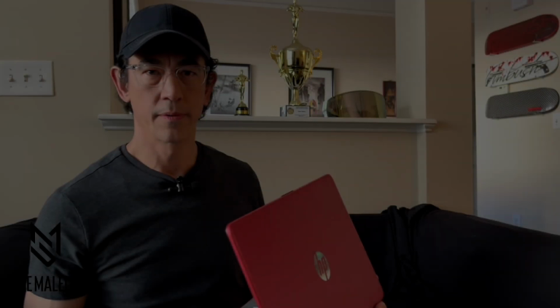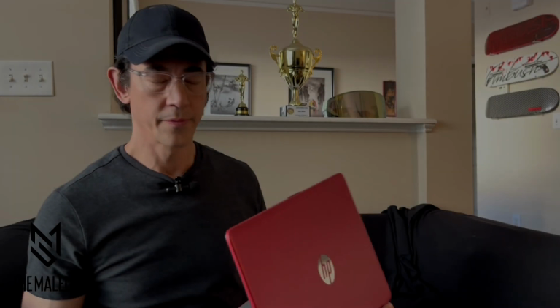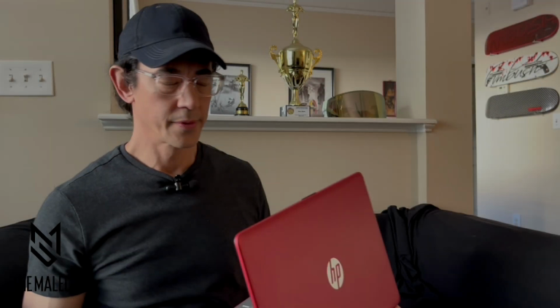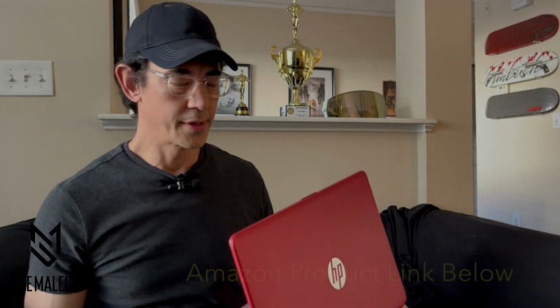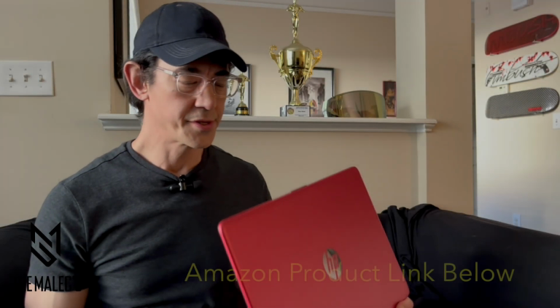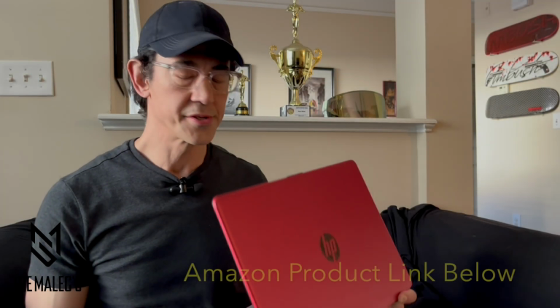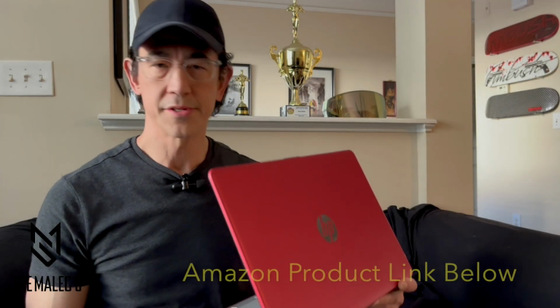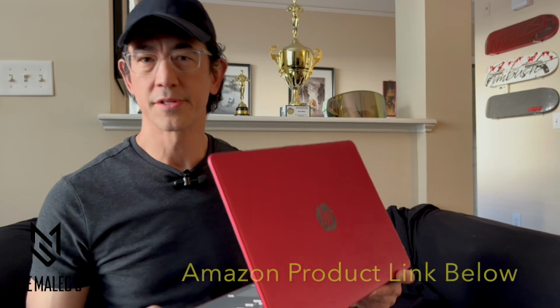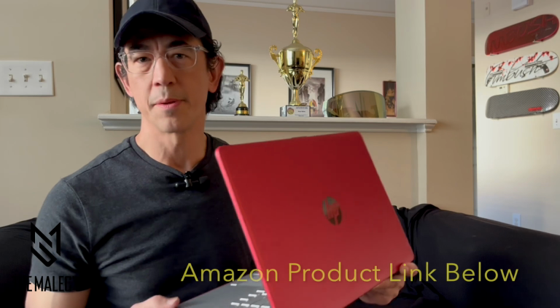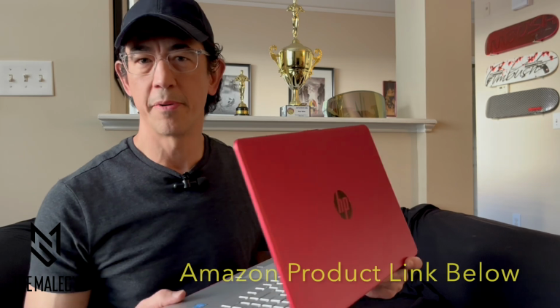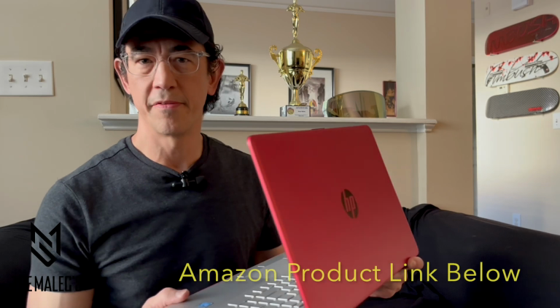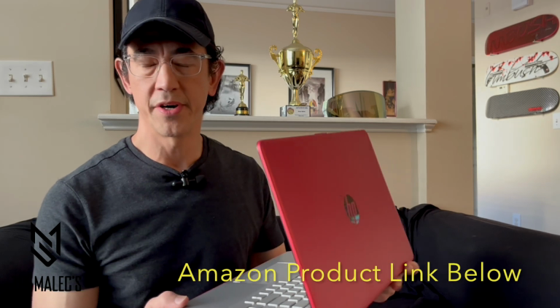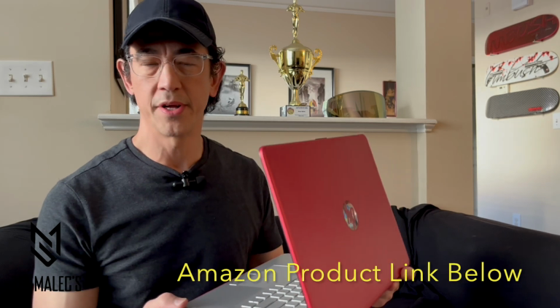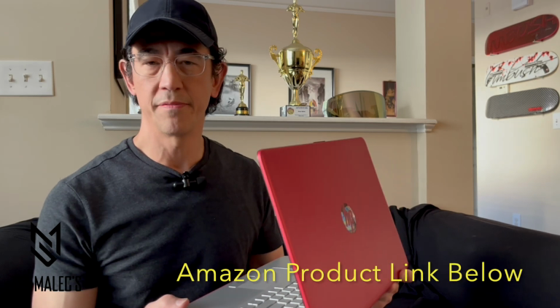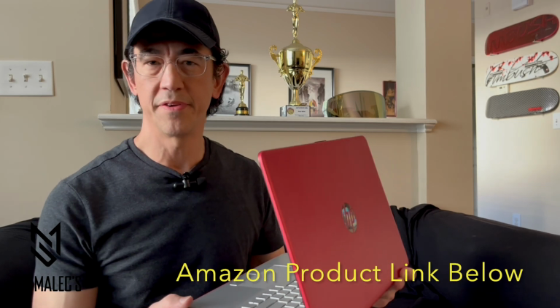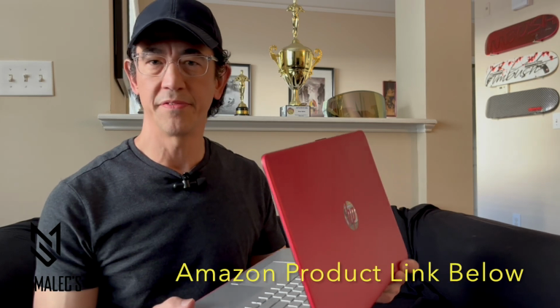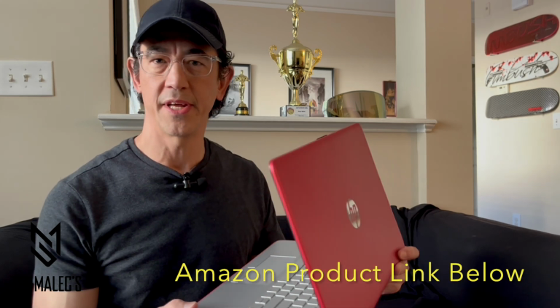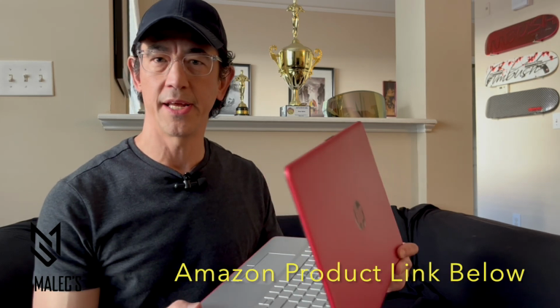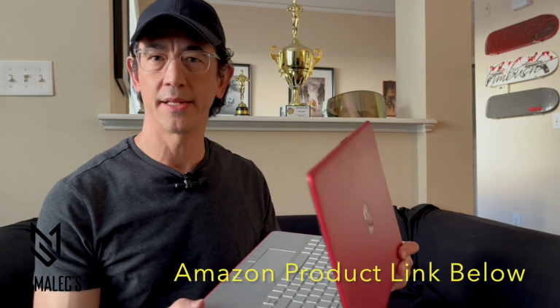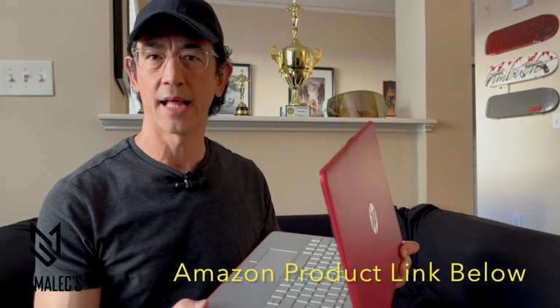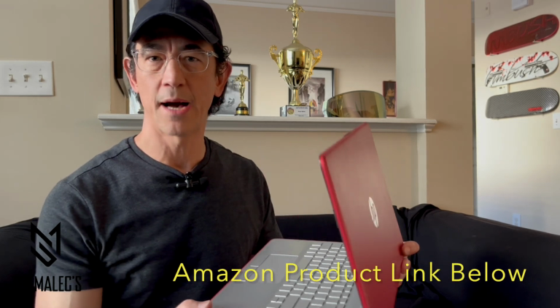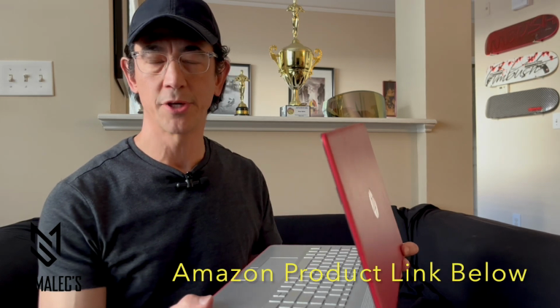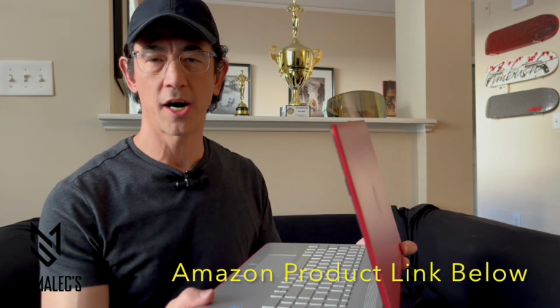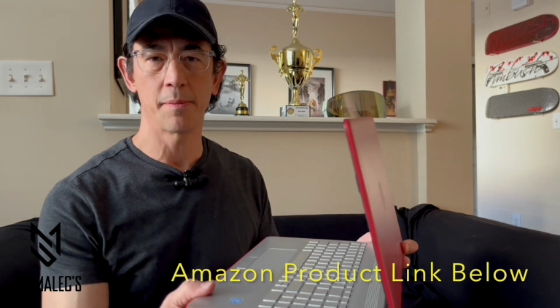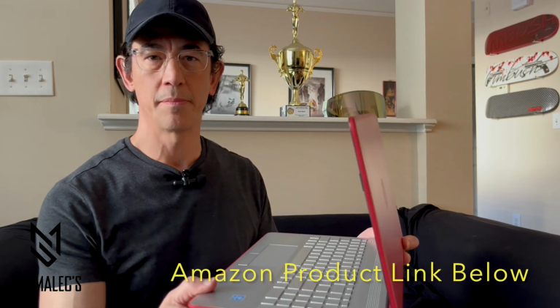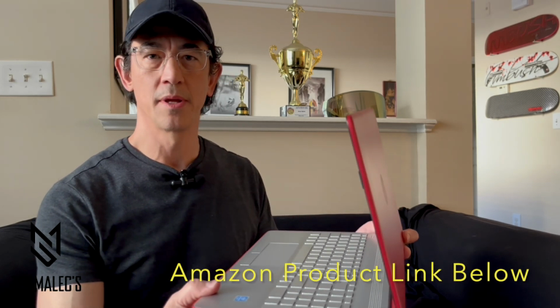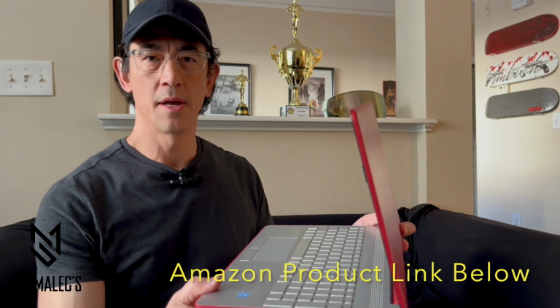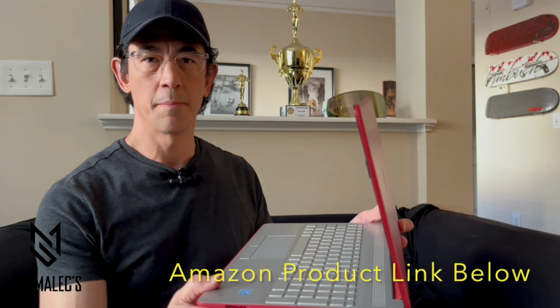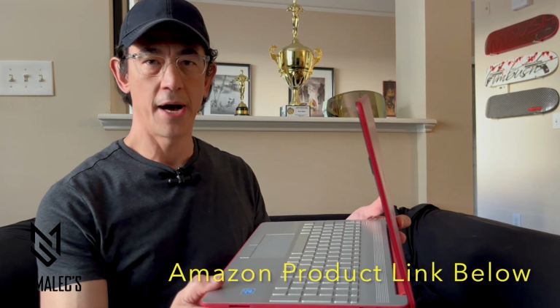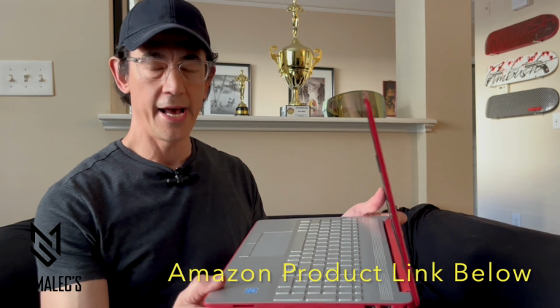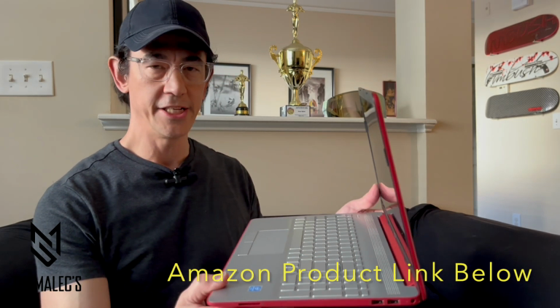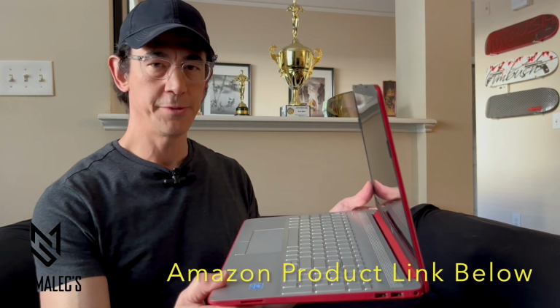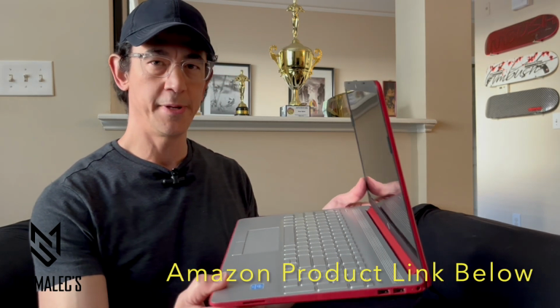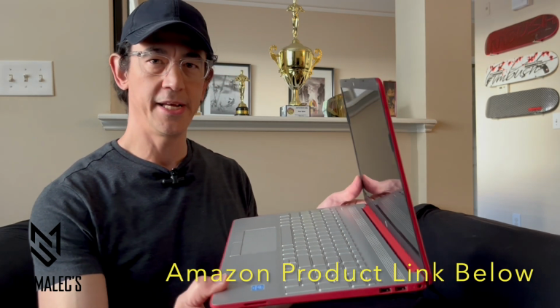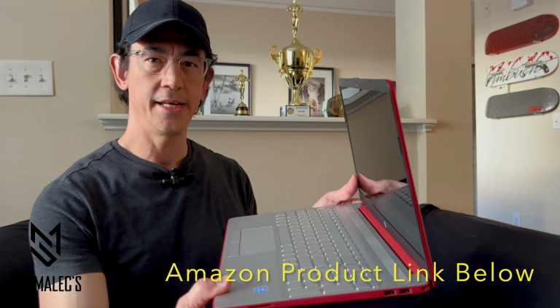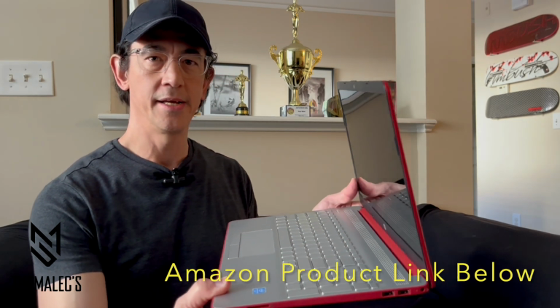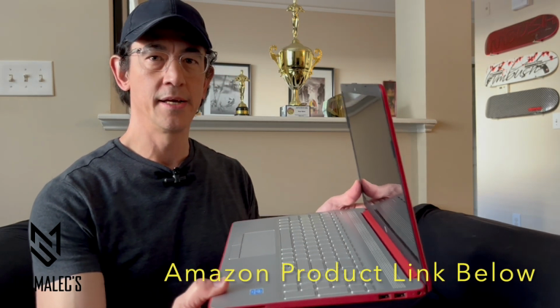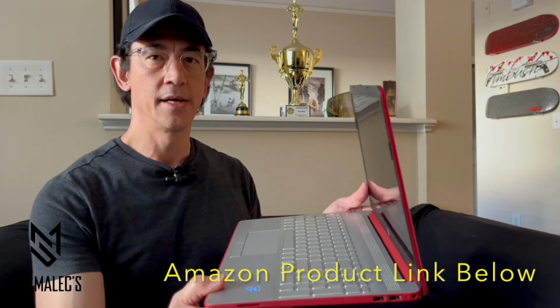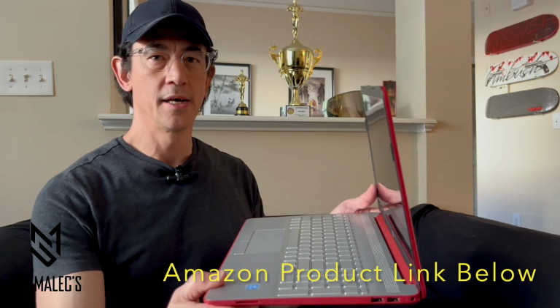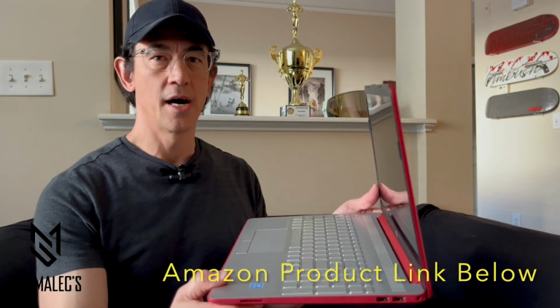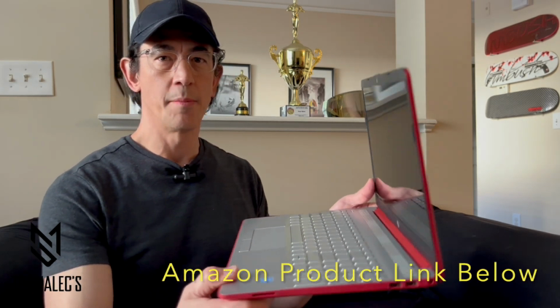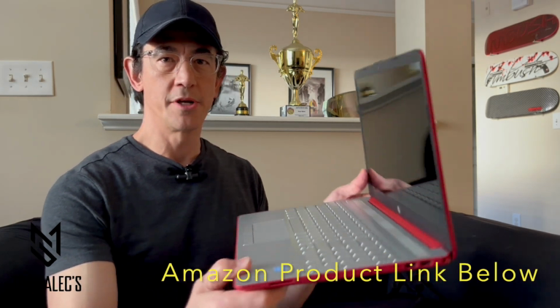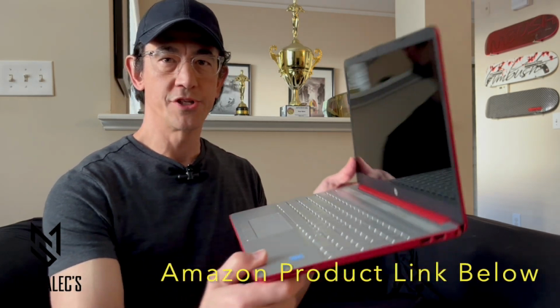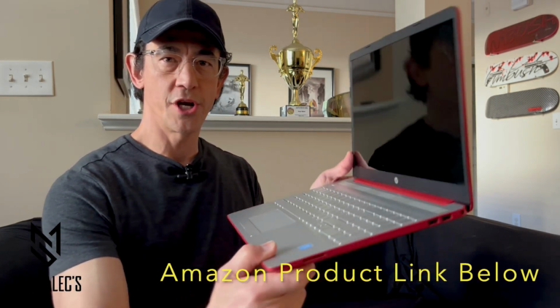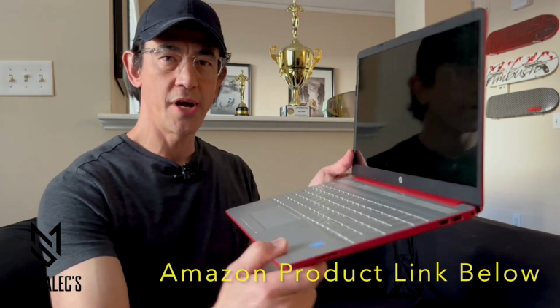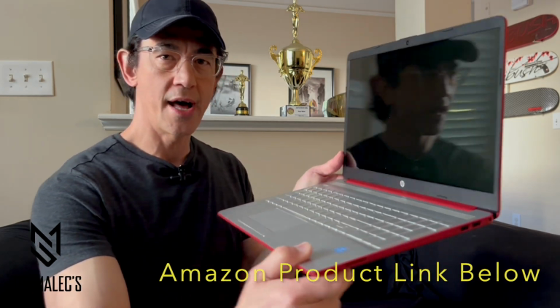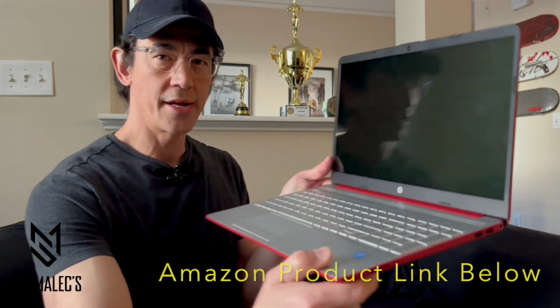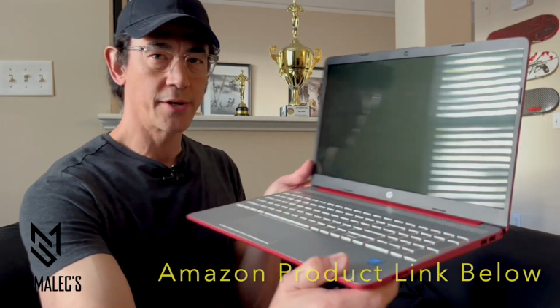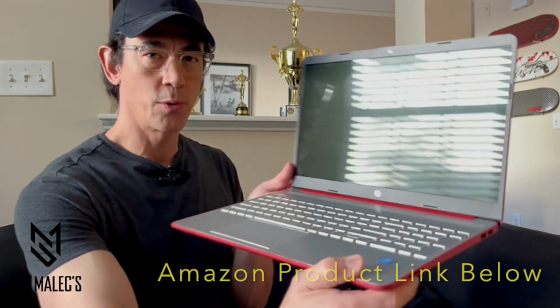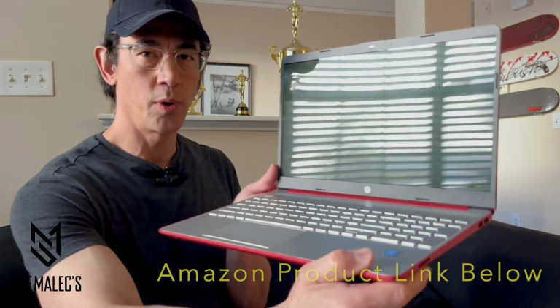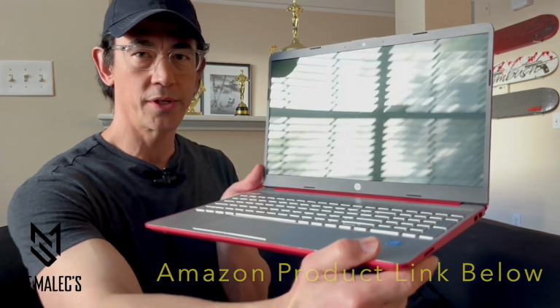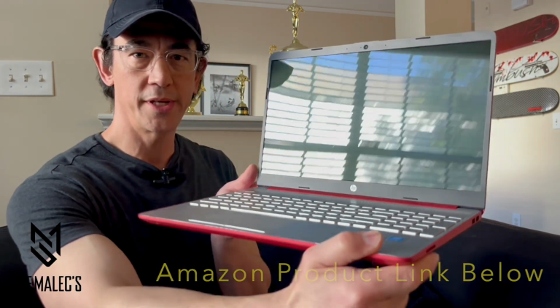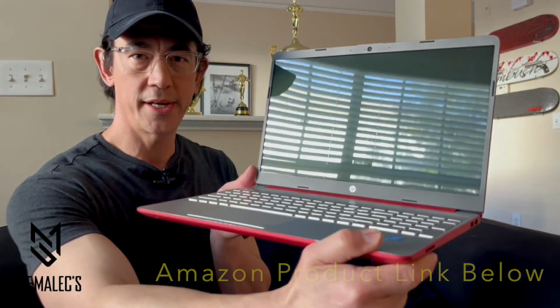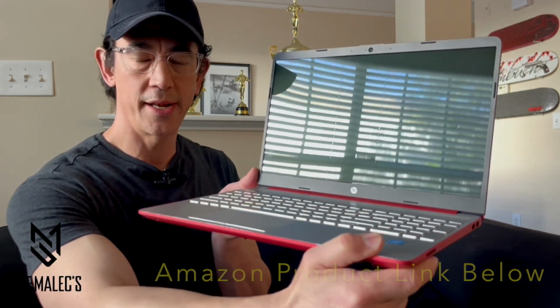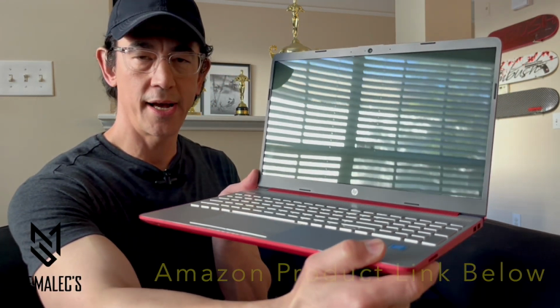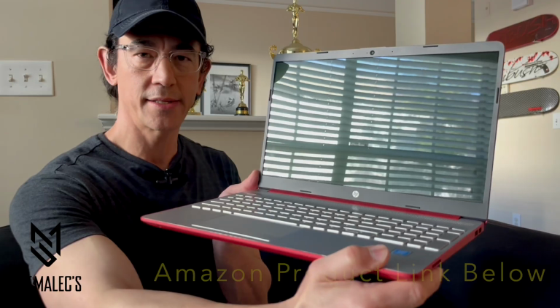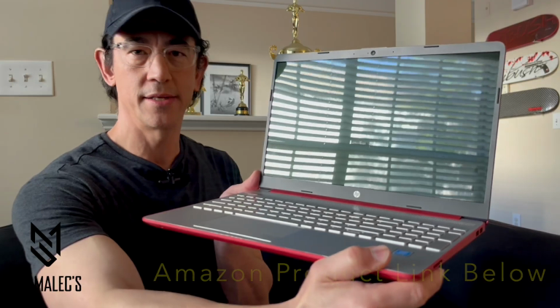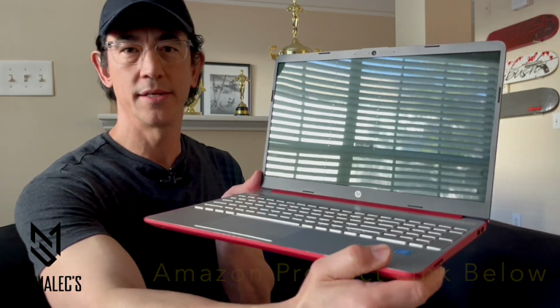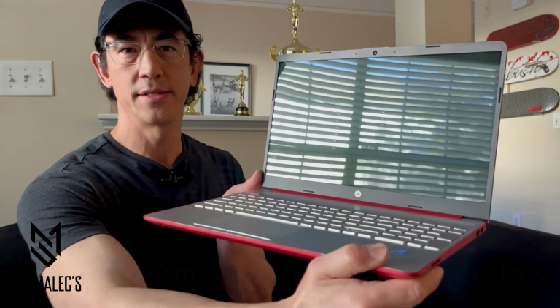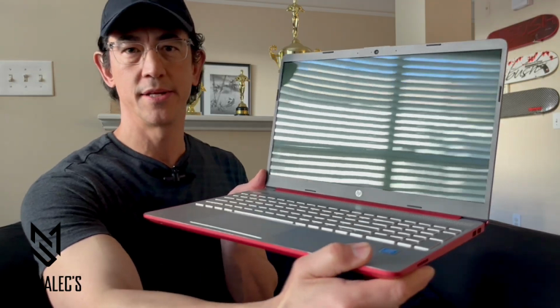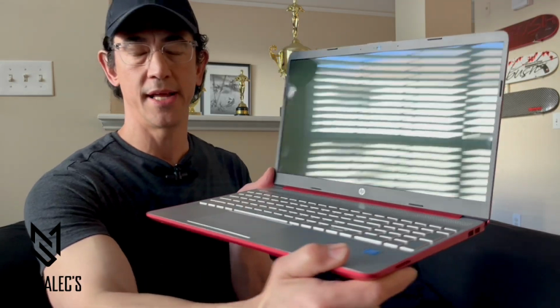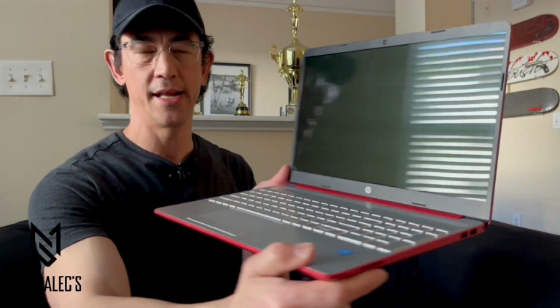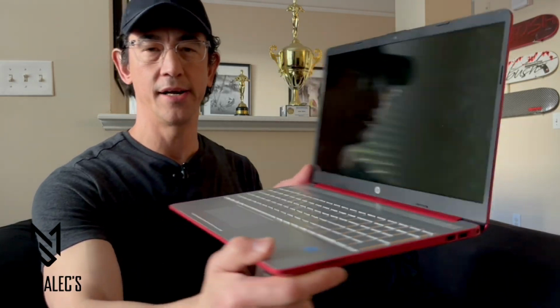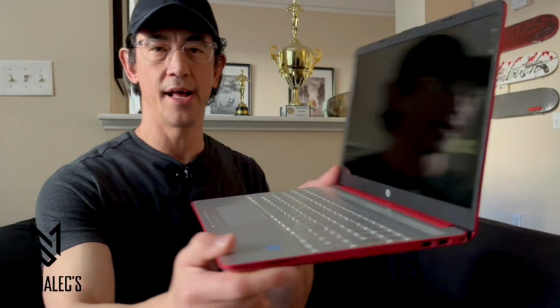This is the Pavilion 15 laptop by HP. I'm going to show you how to quickly connect to the internet.